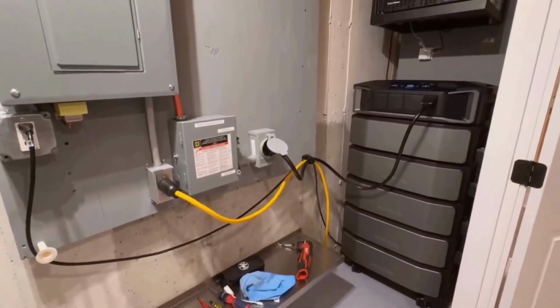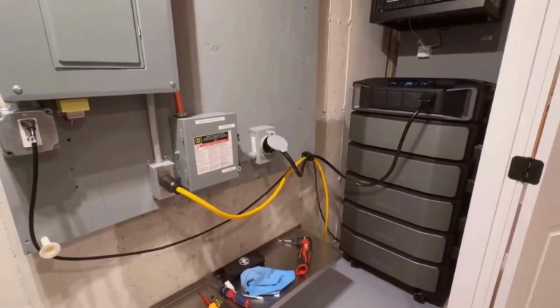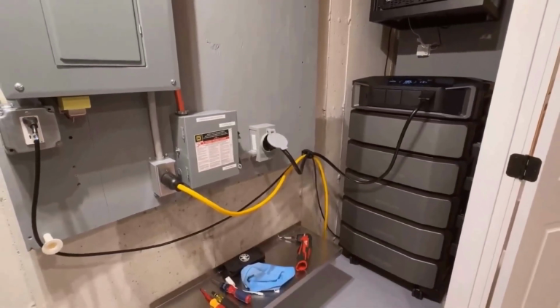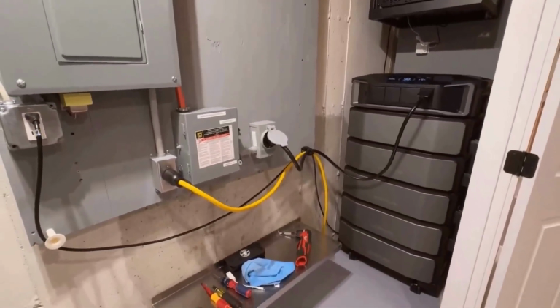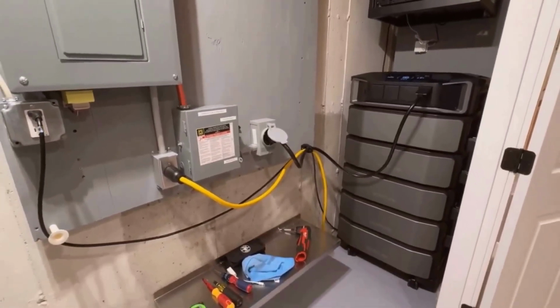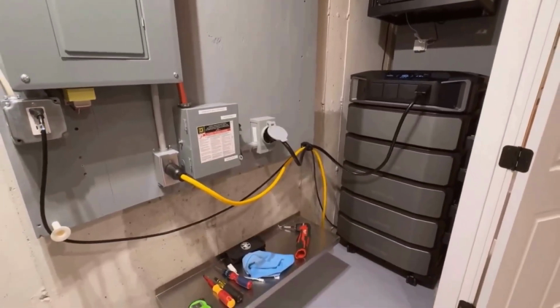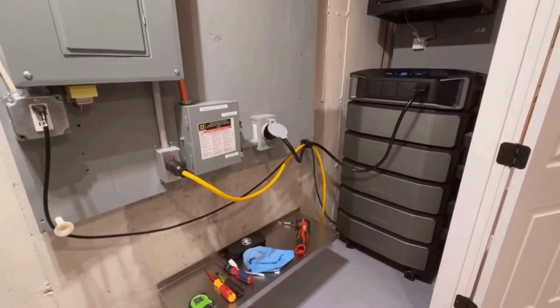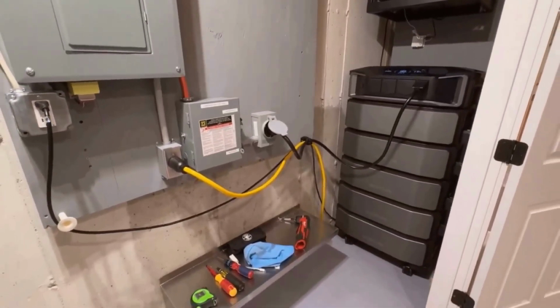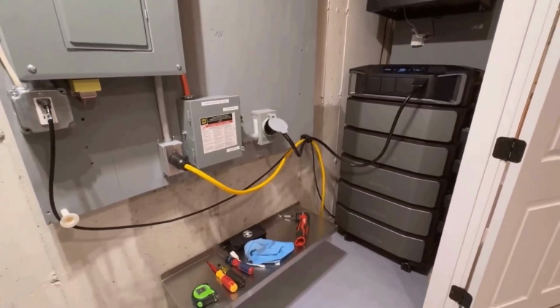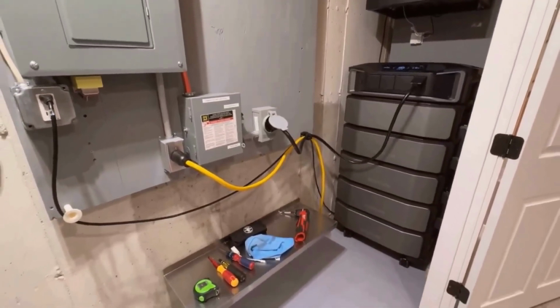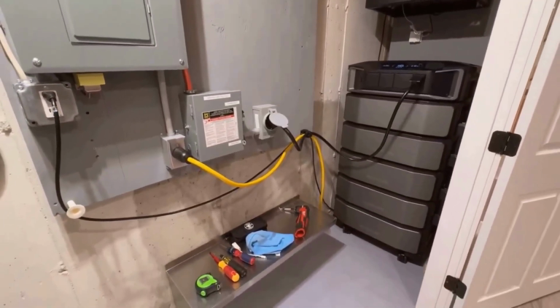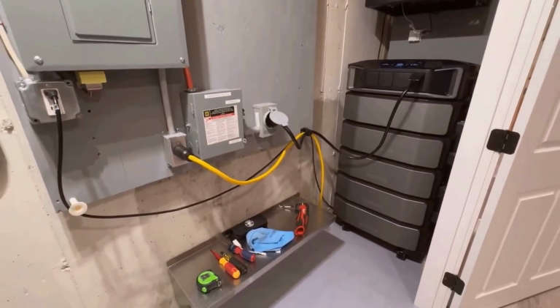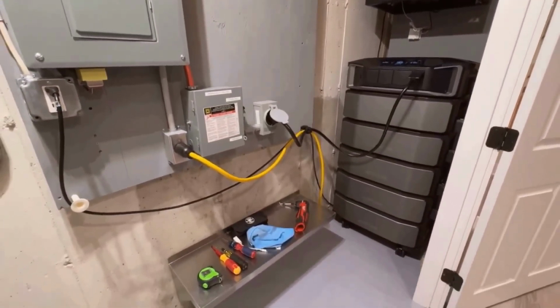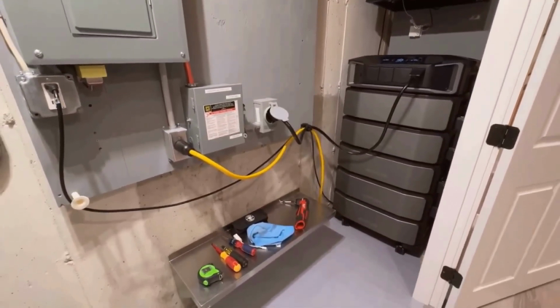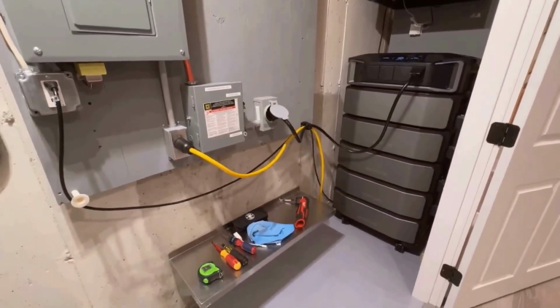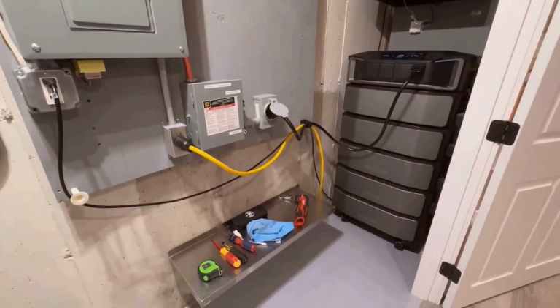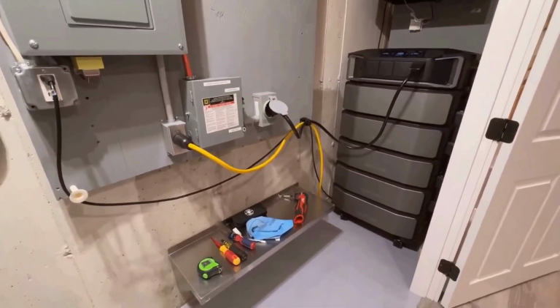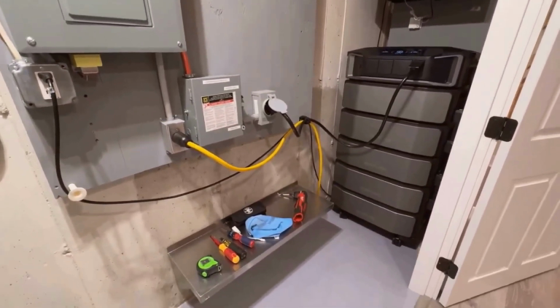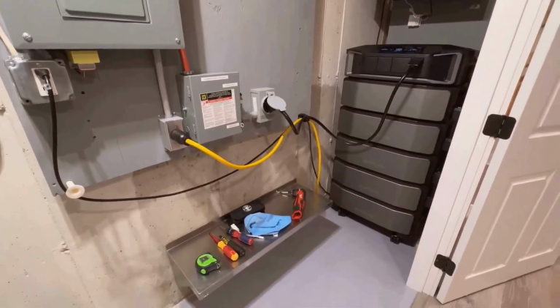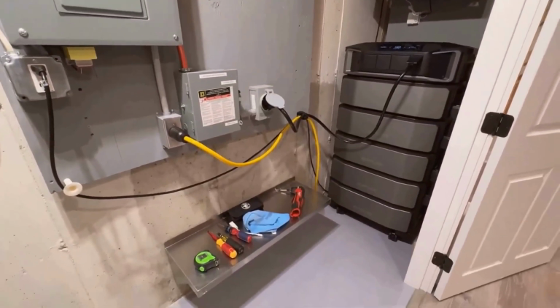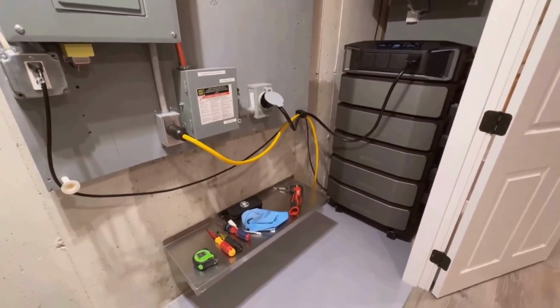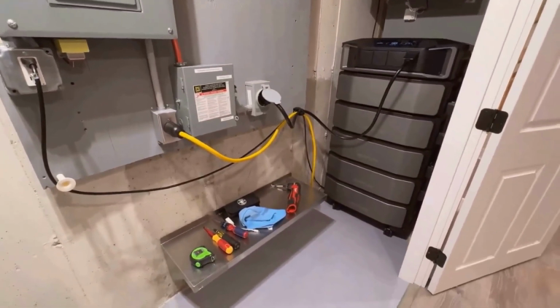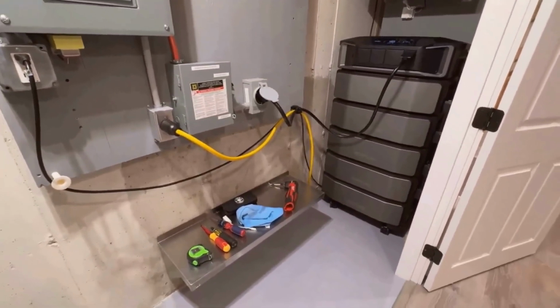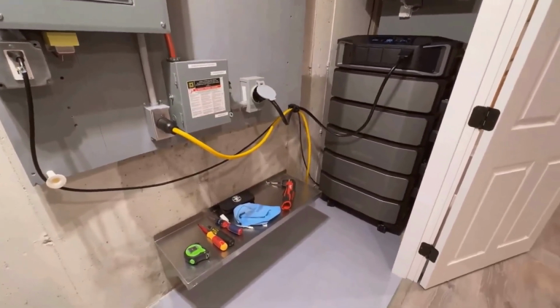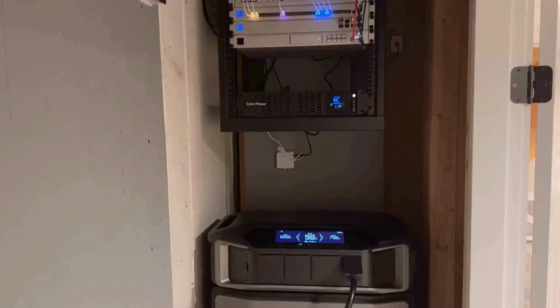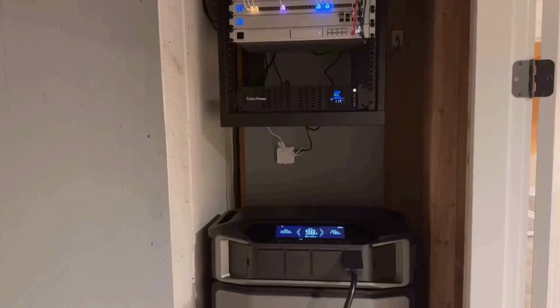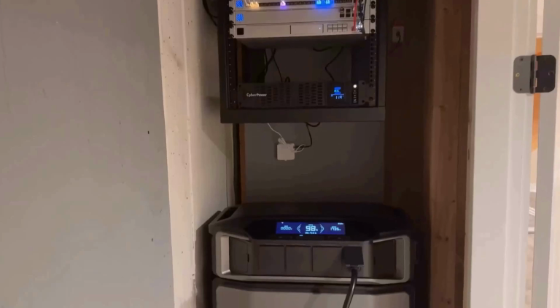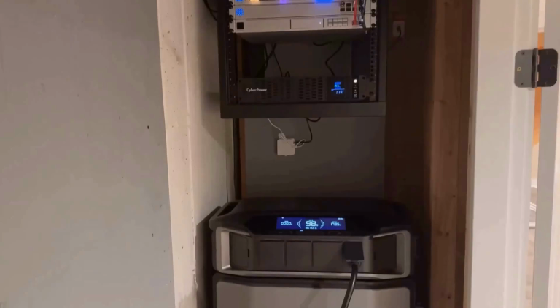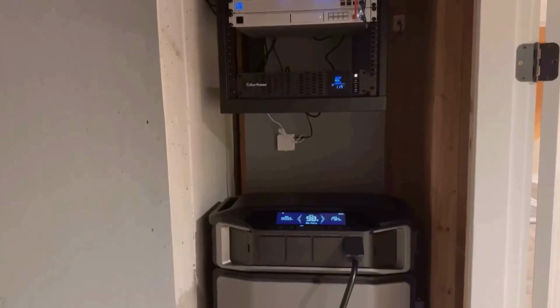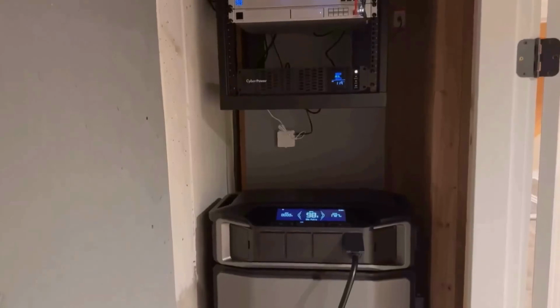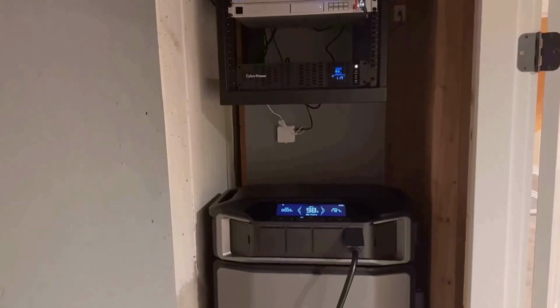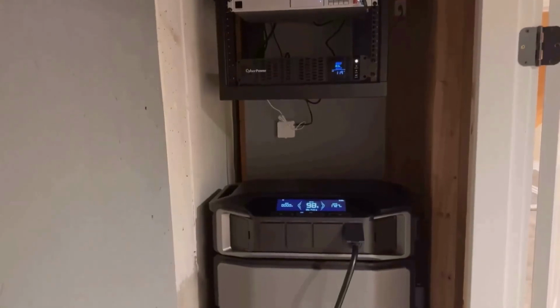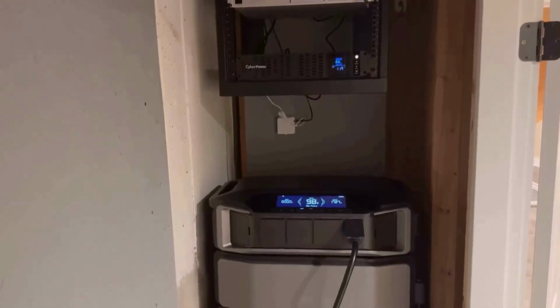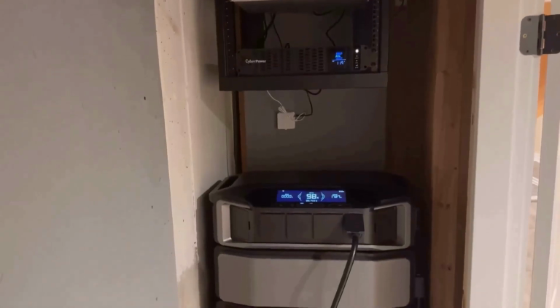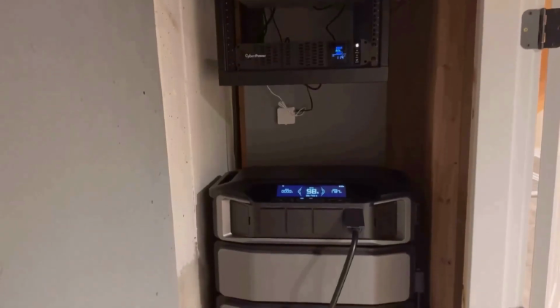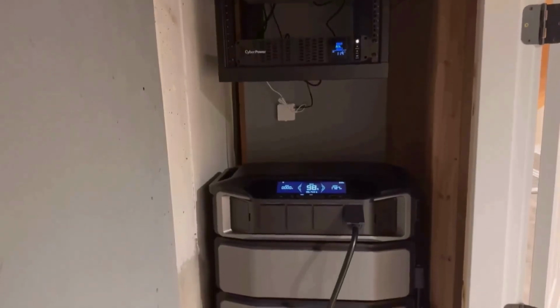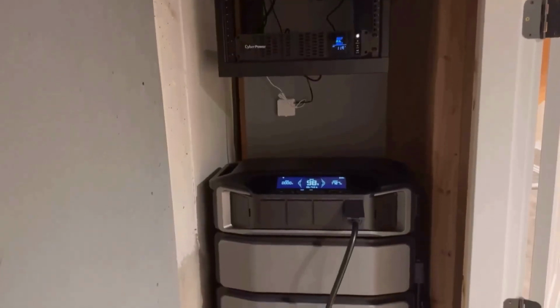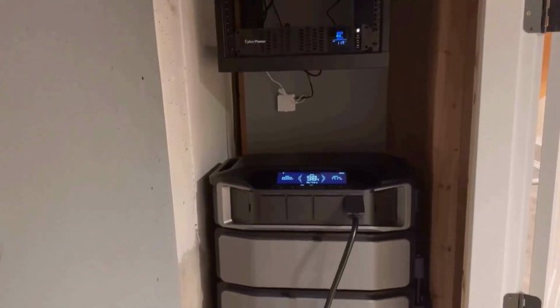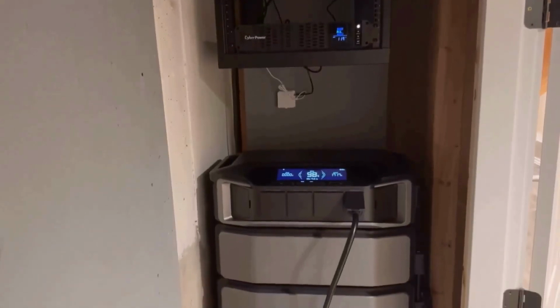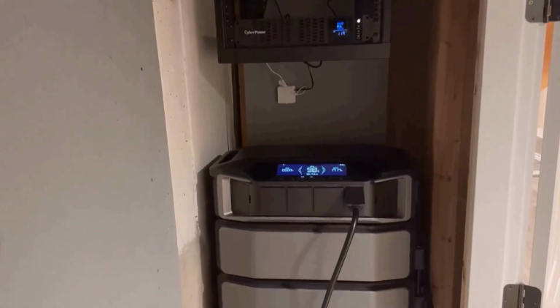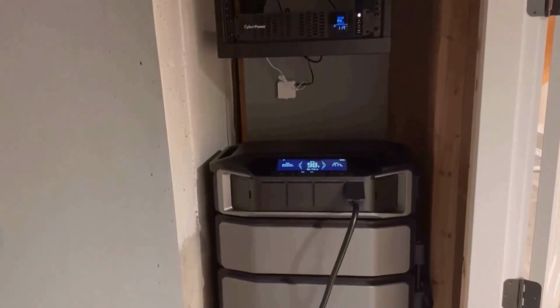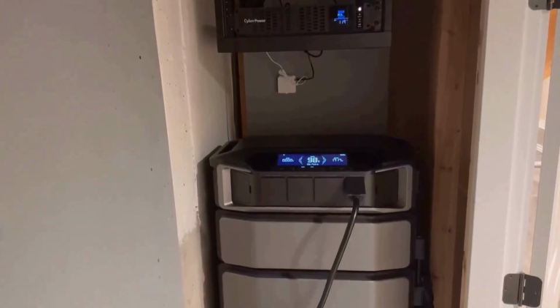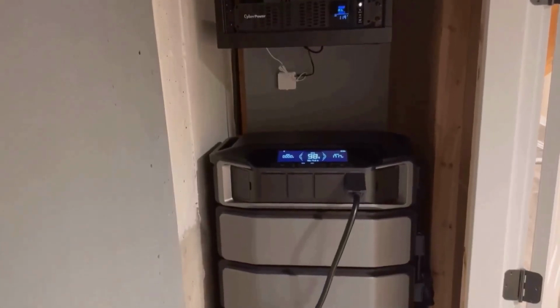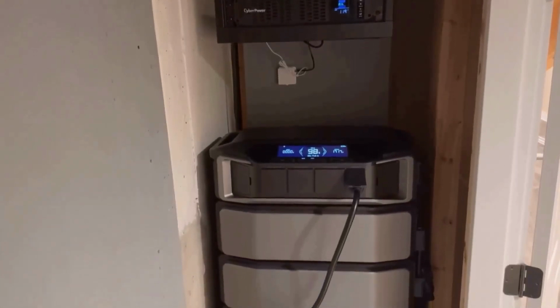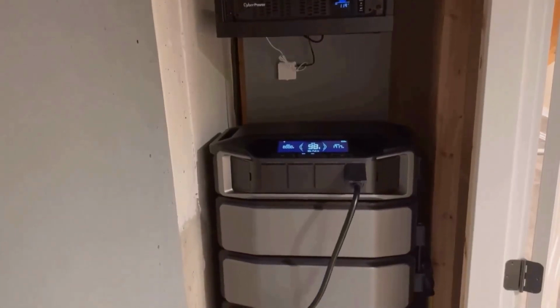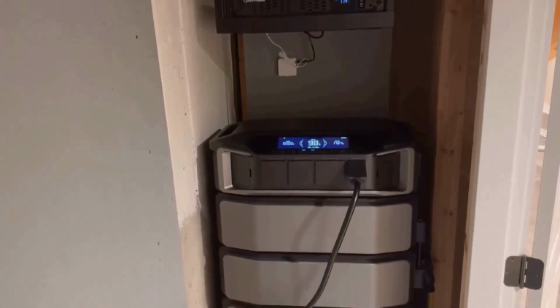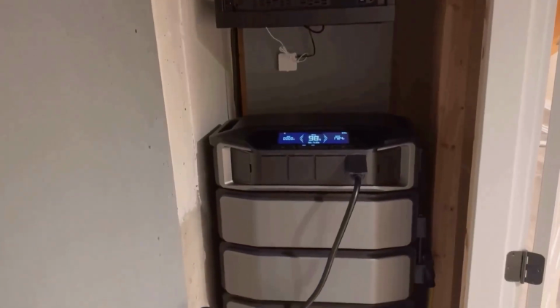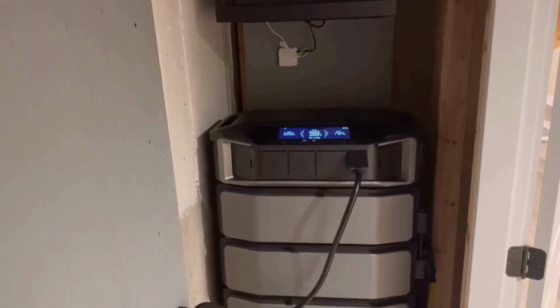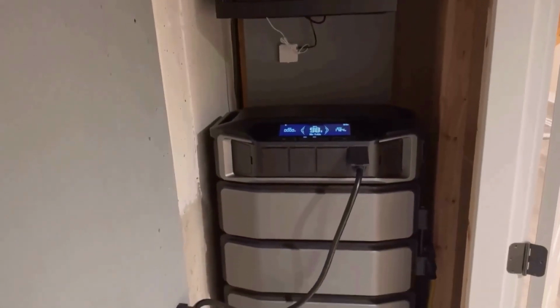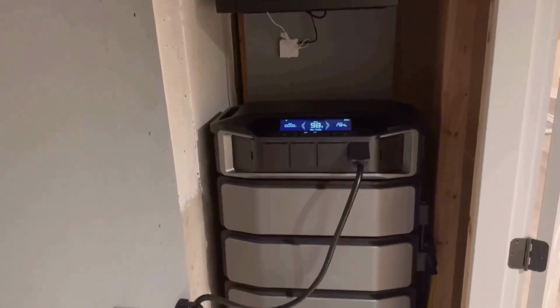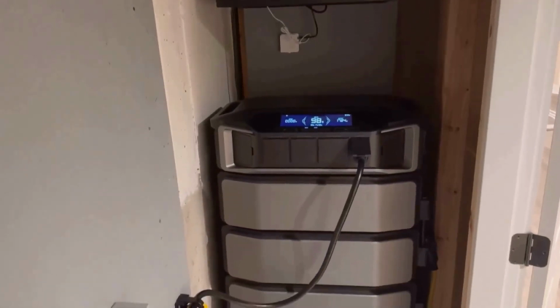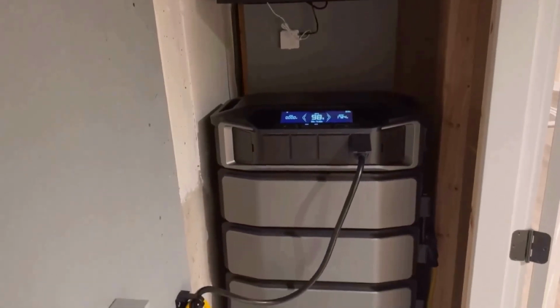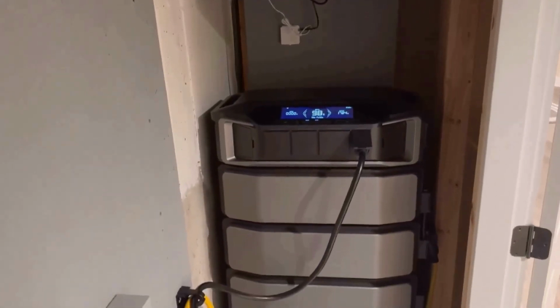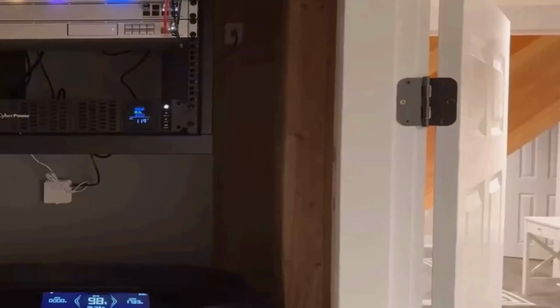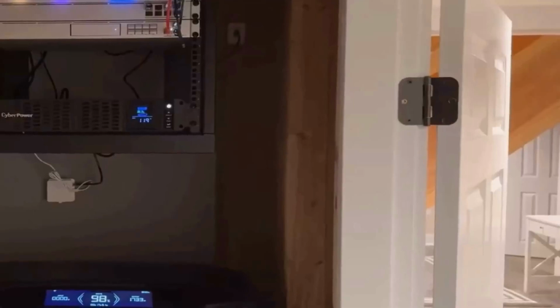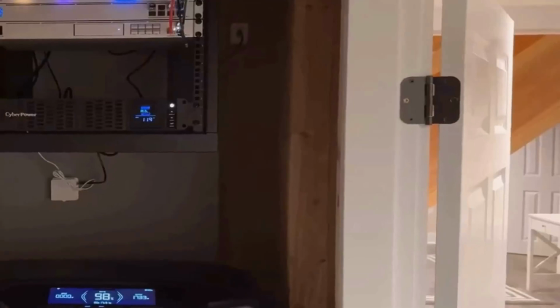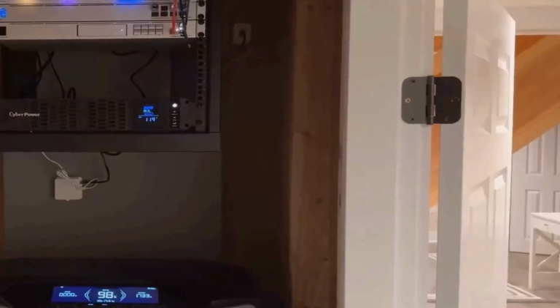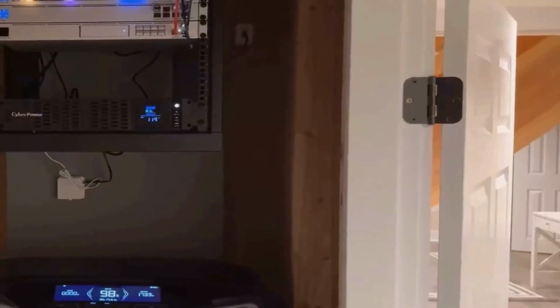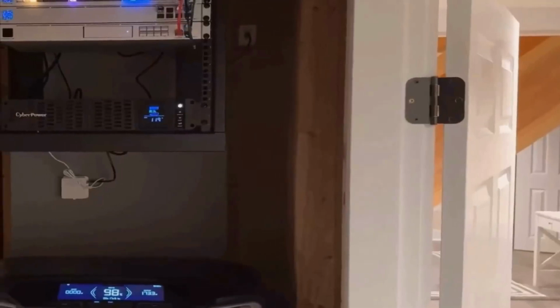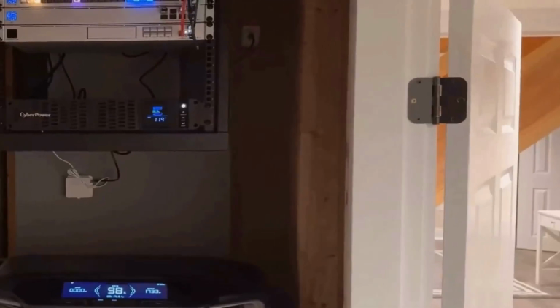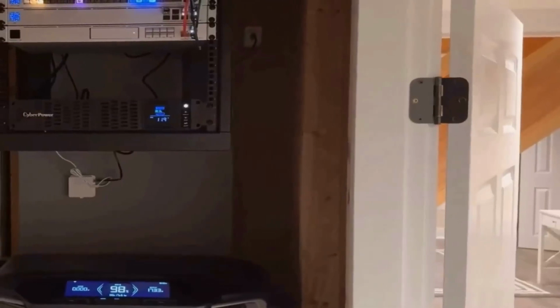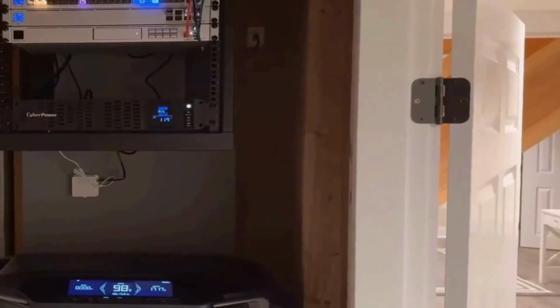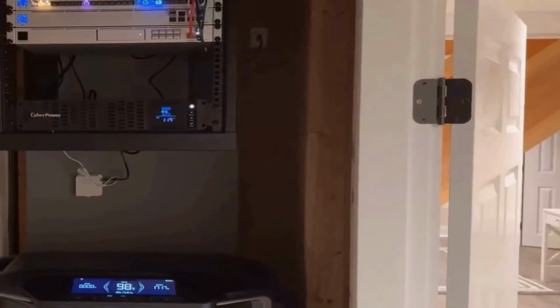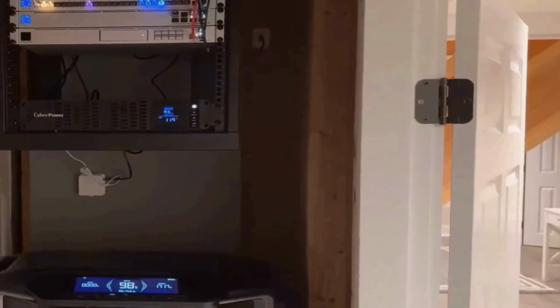I will leave all the information about the EF EcoFlow Delta Pro Ultra with Smart Home Panel 2 in the comments. I hope to see you again in the following videos.